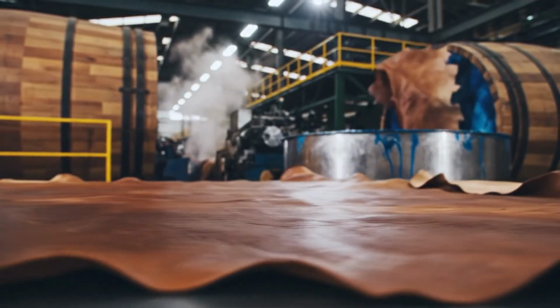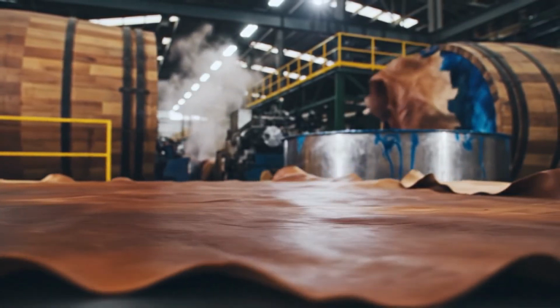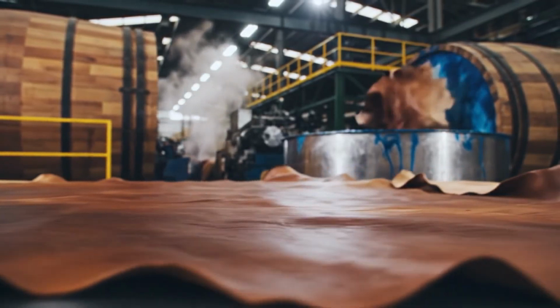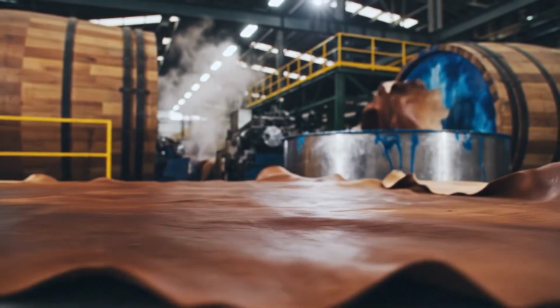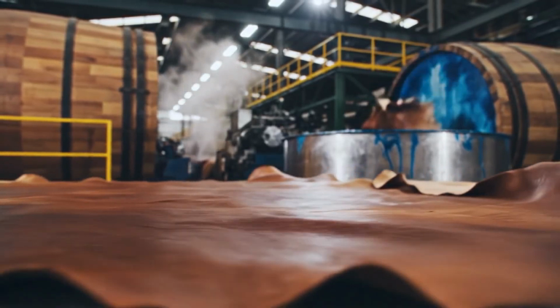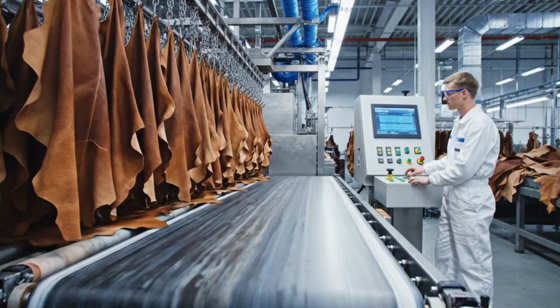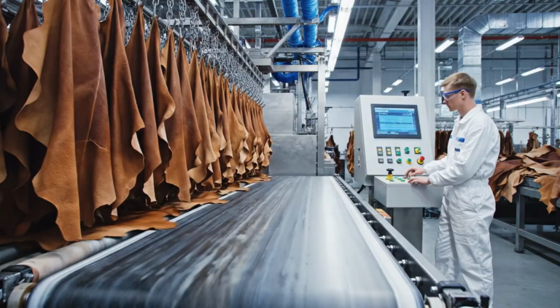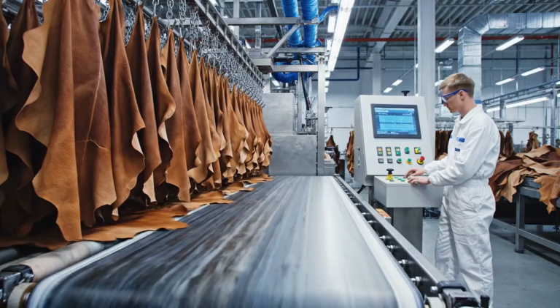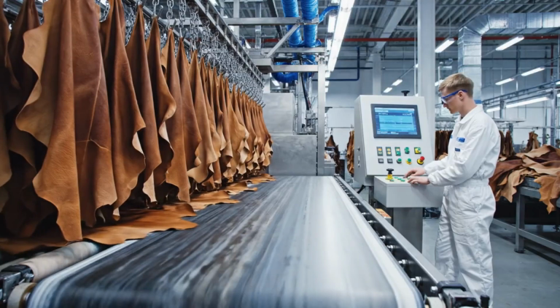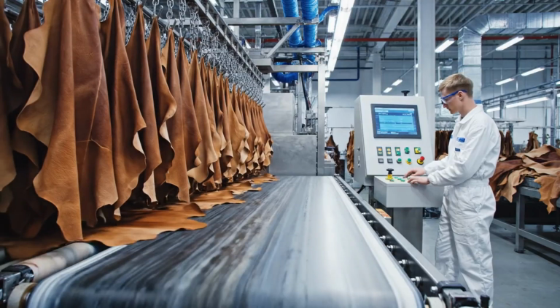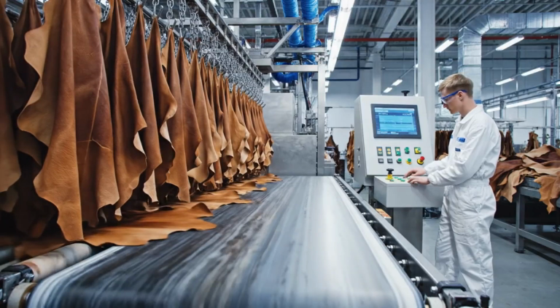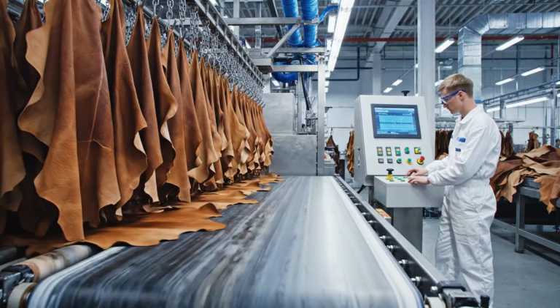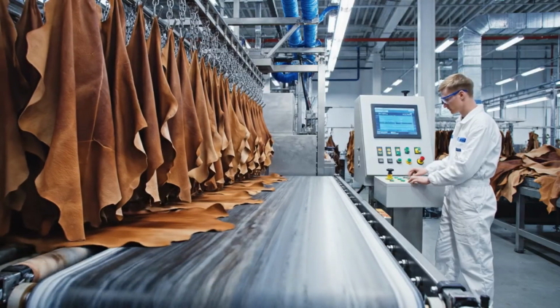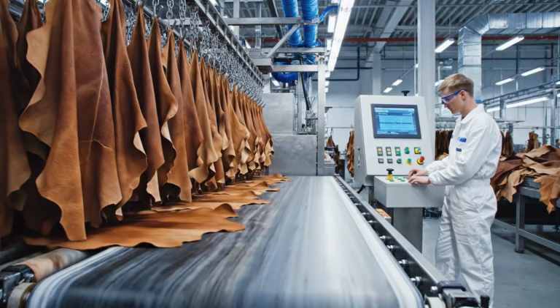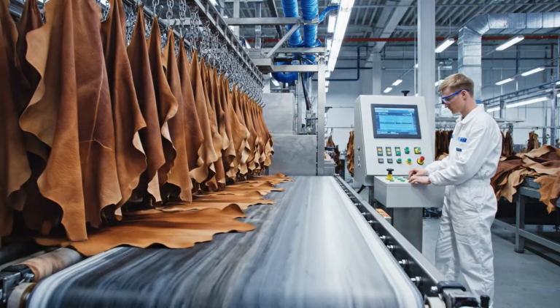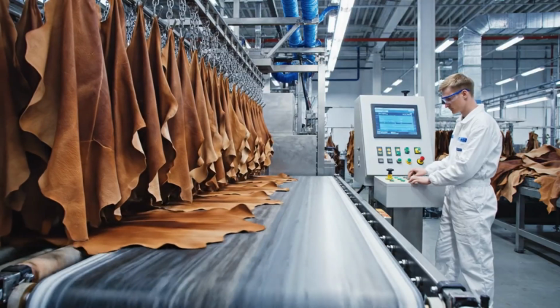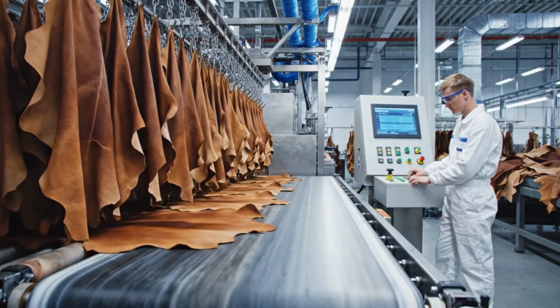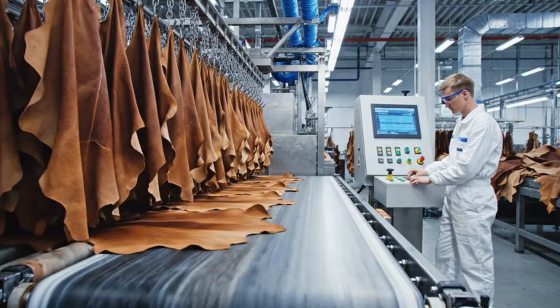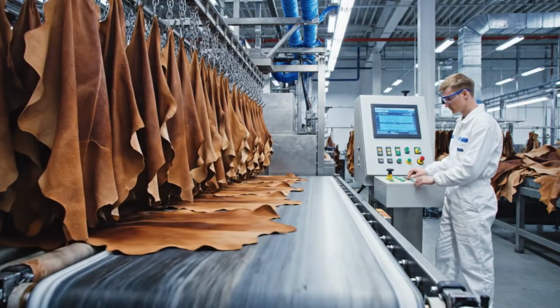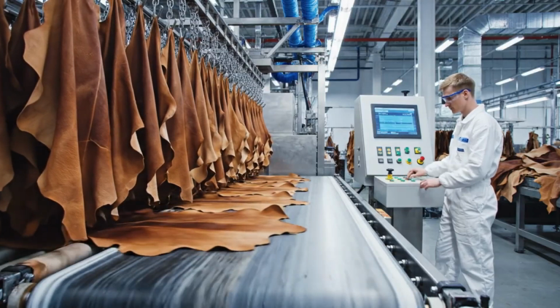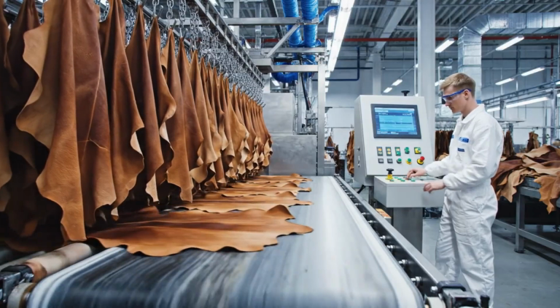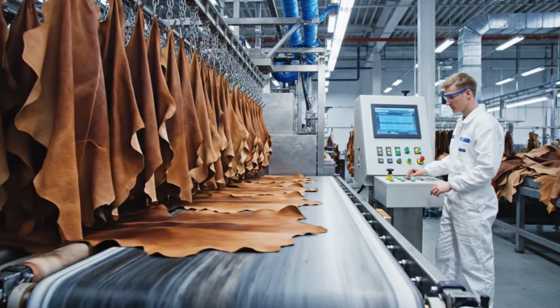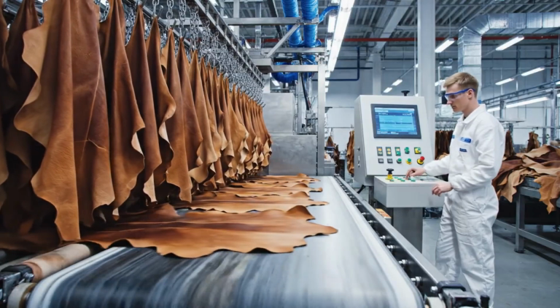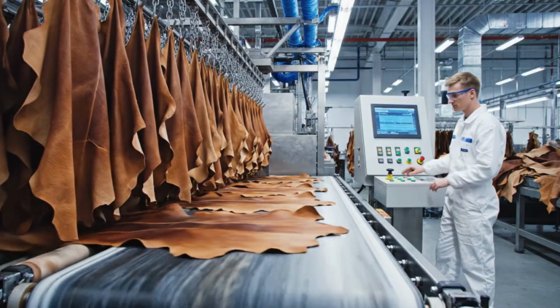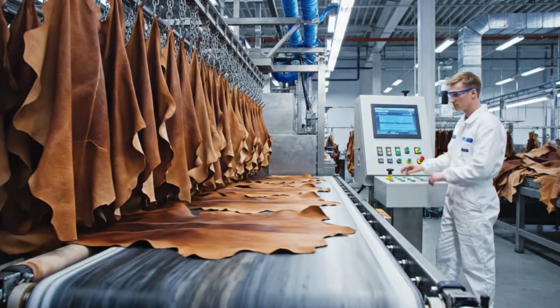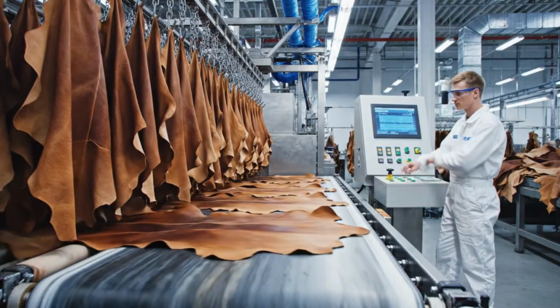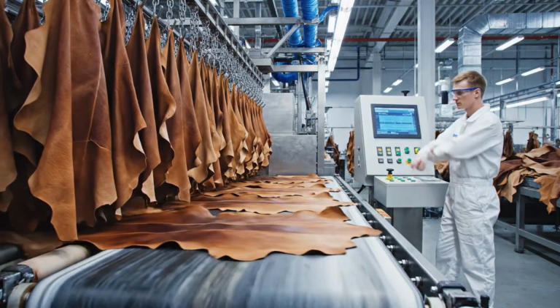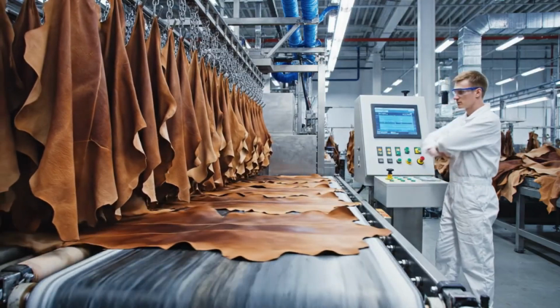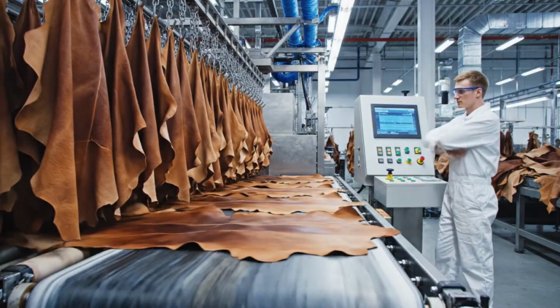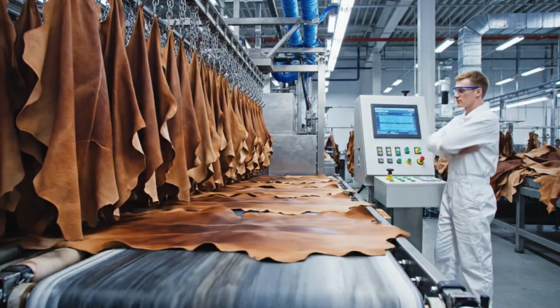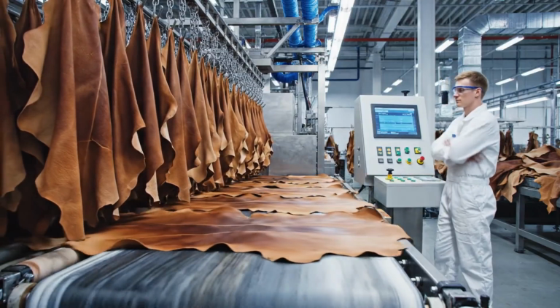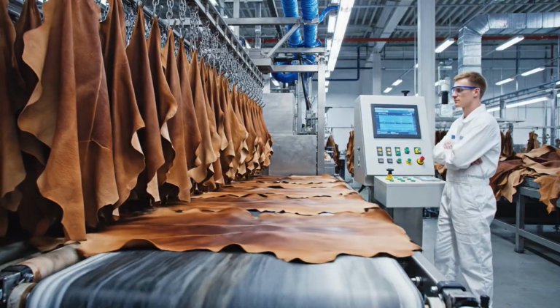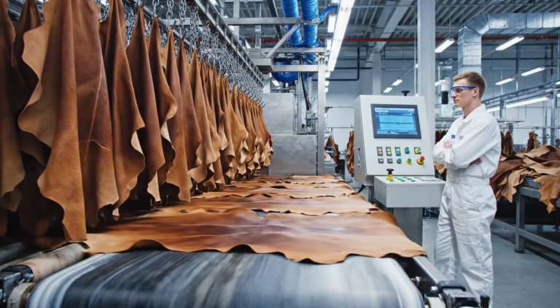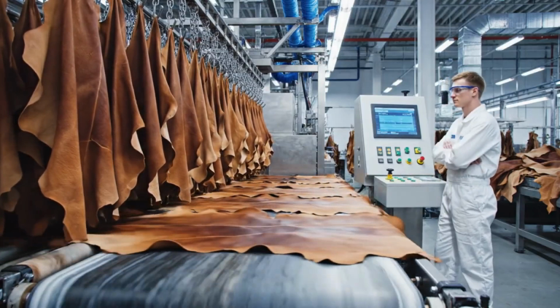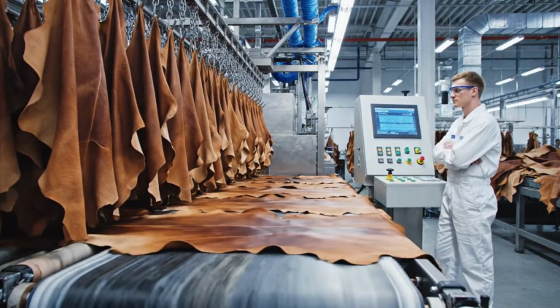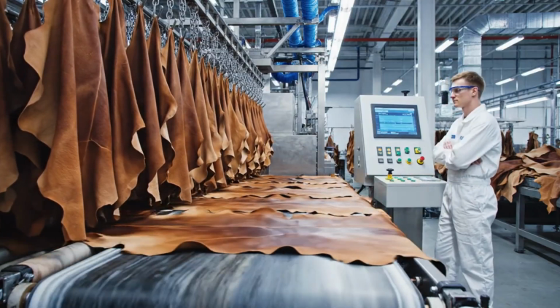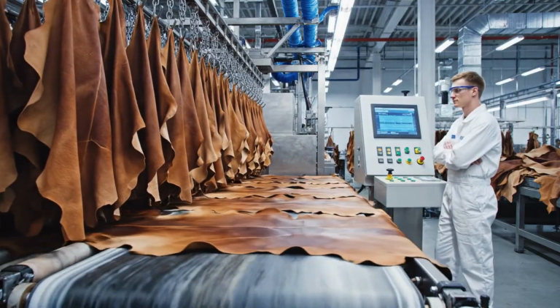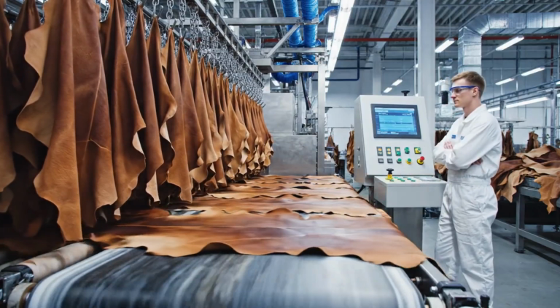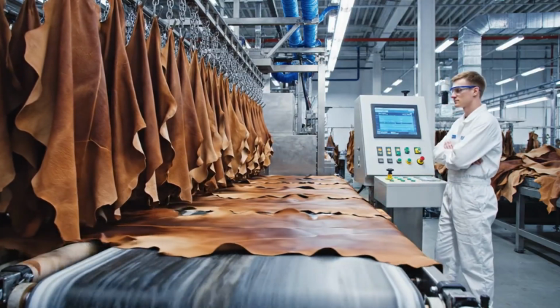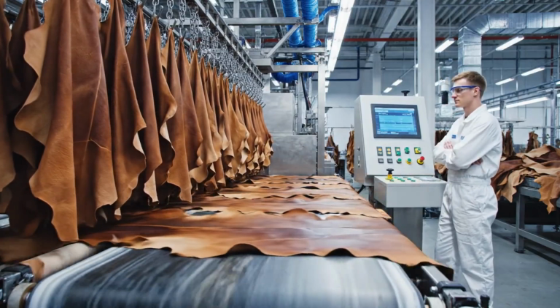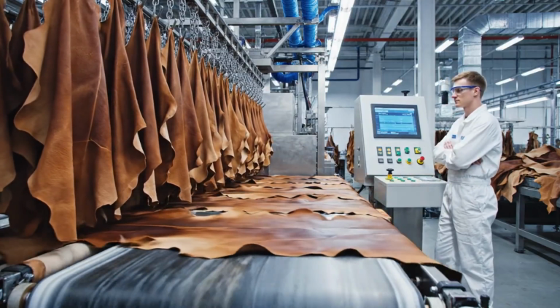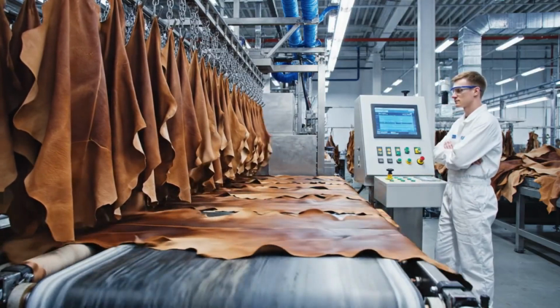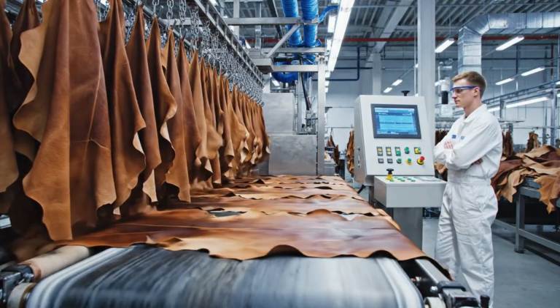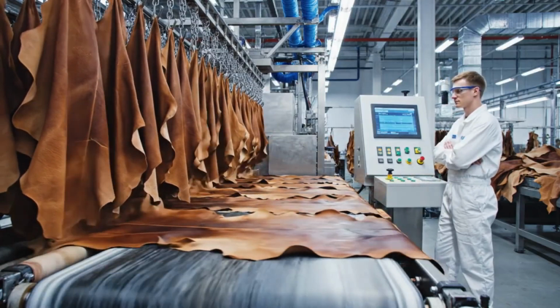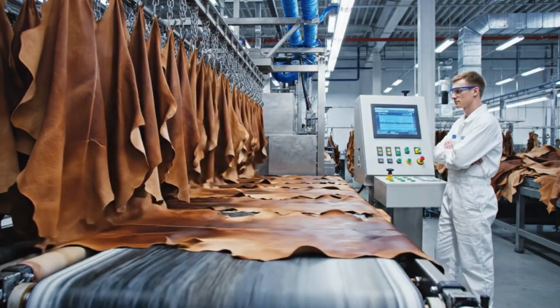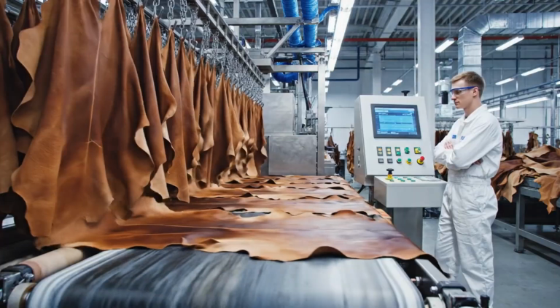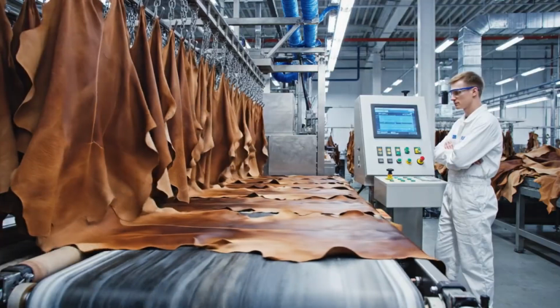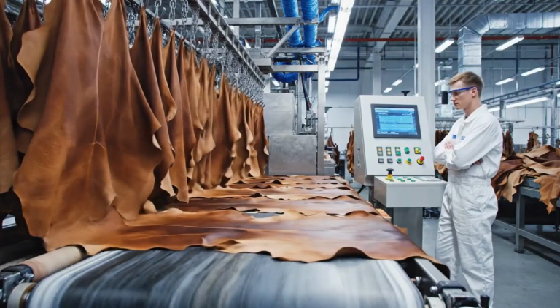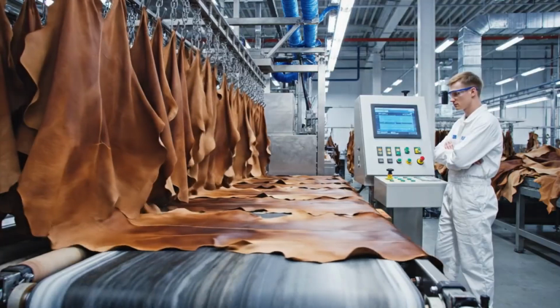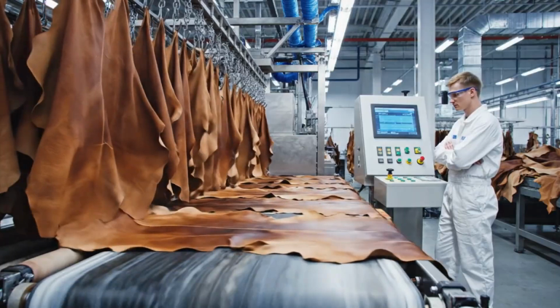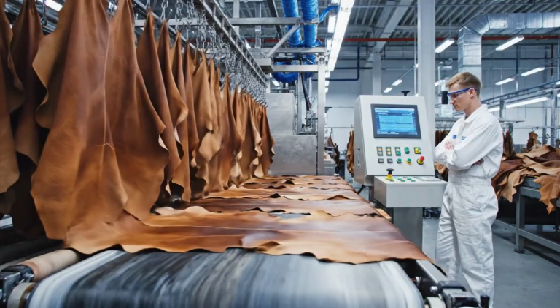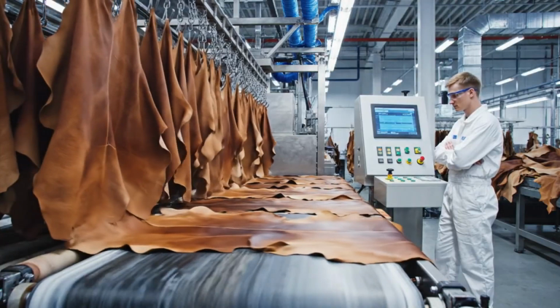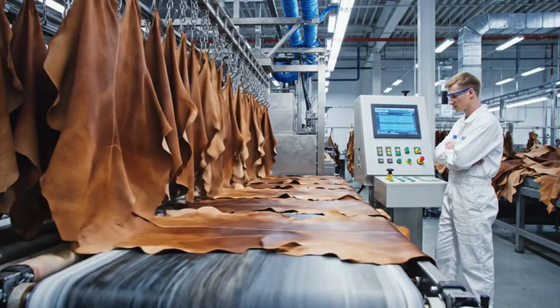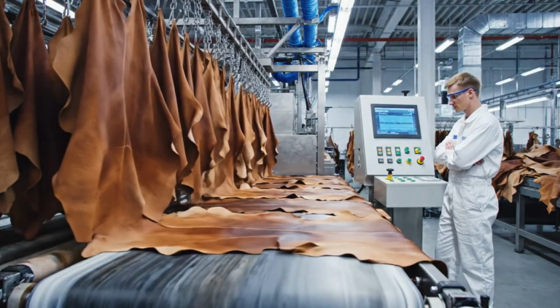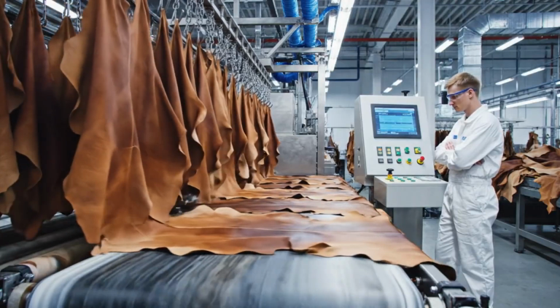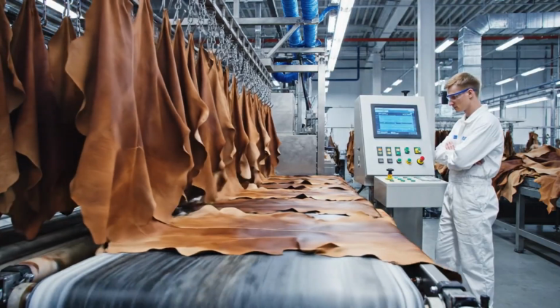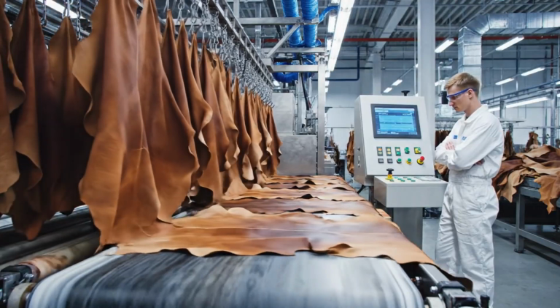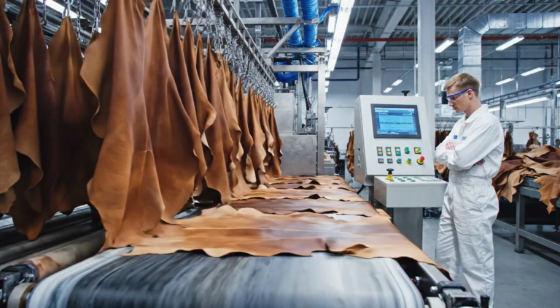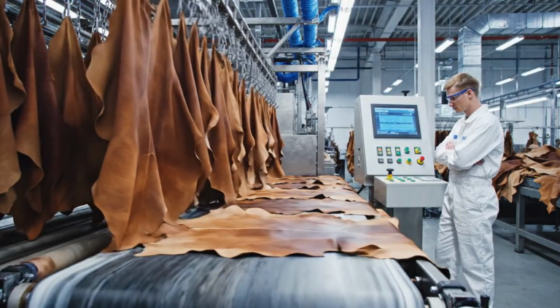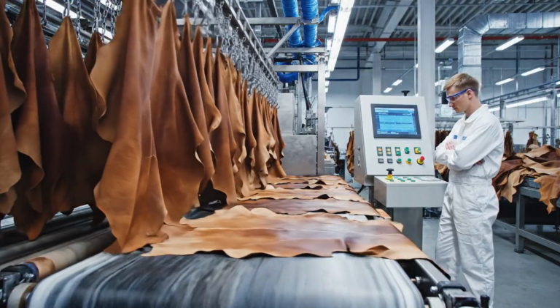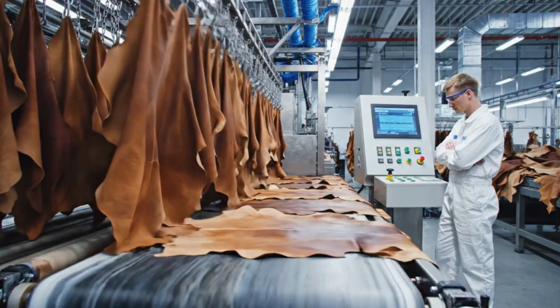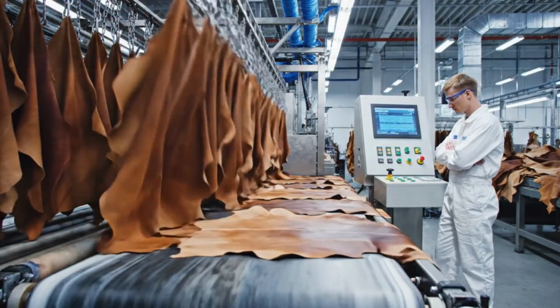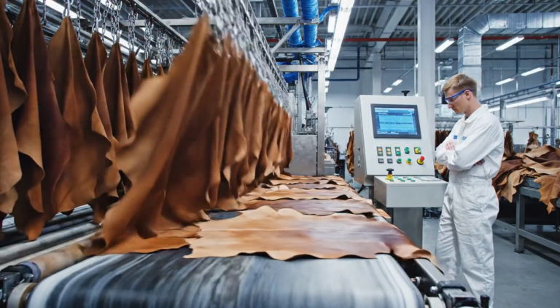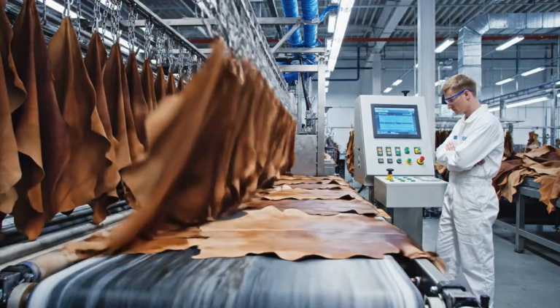The automated system ensures each hide is precisely positioned for the finishing department, monitored closely from the control panel.